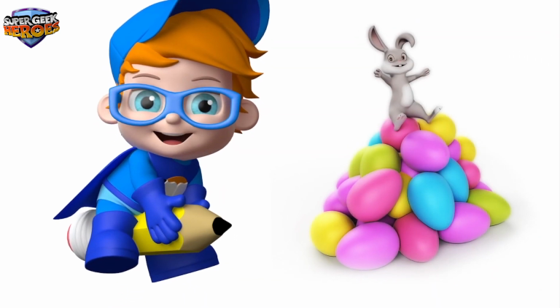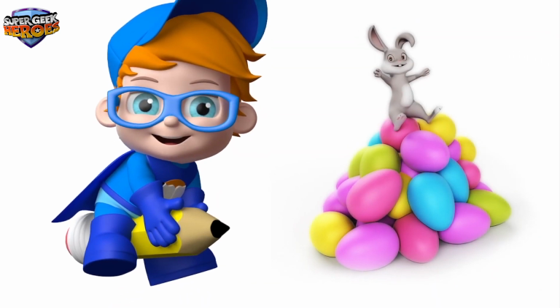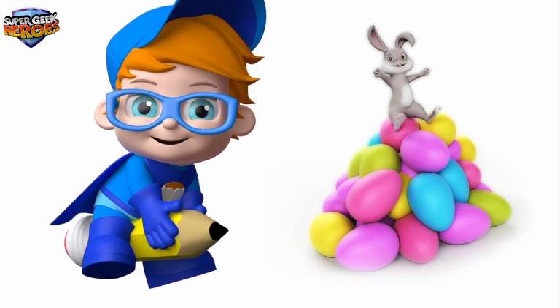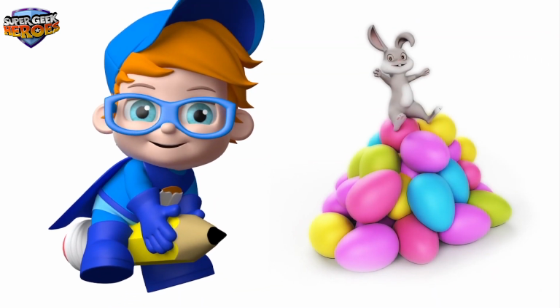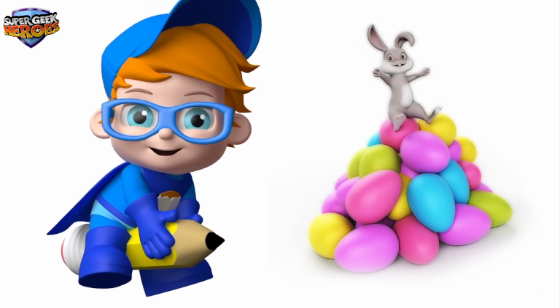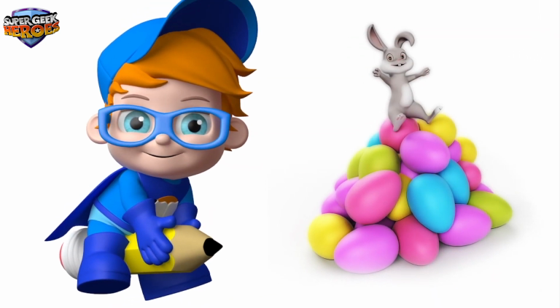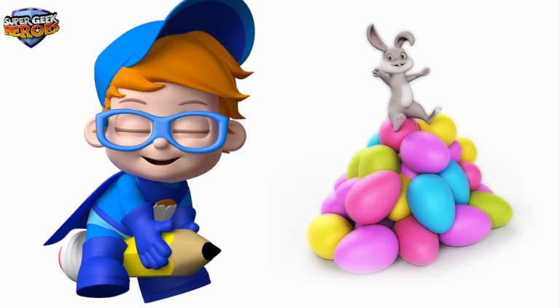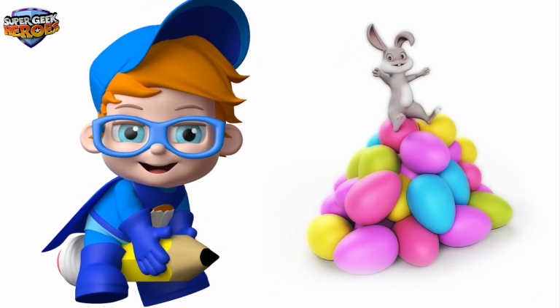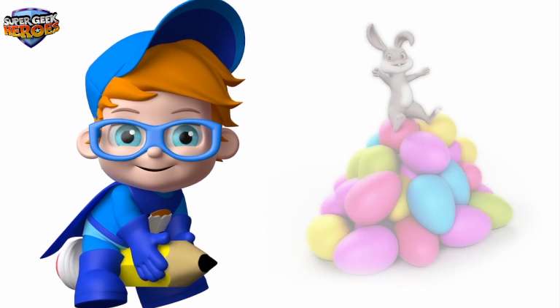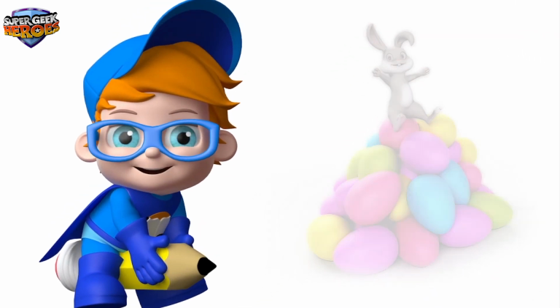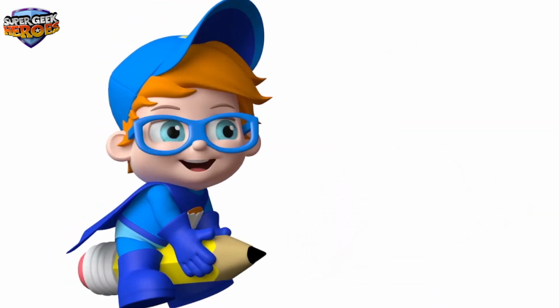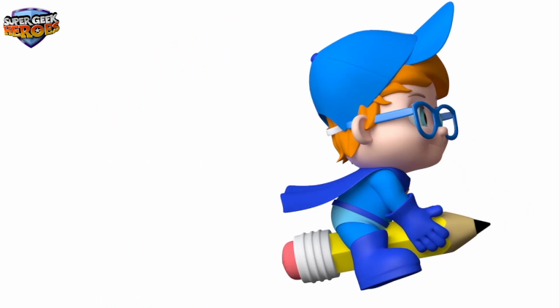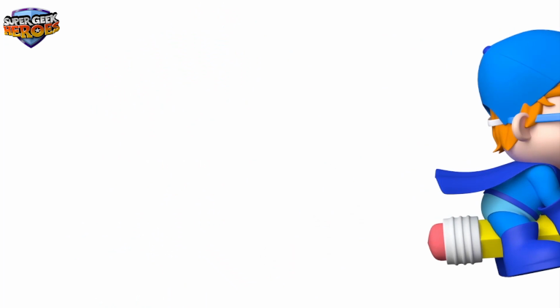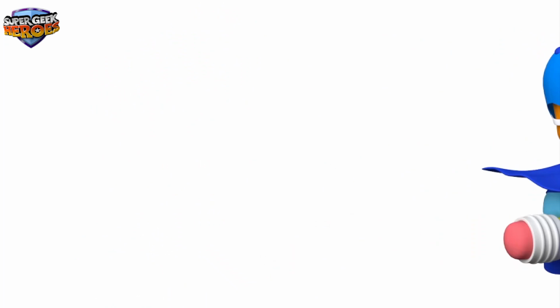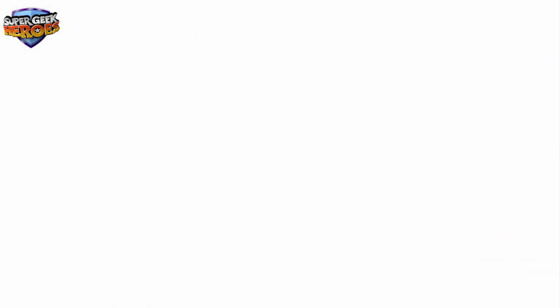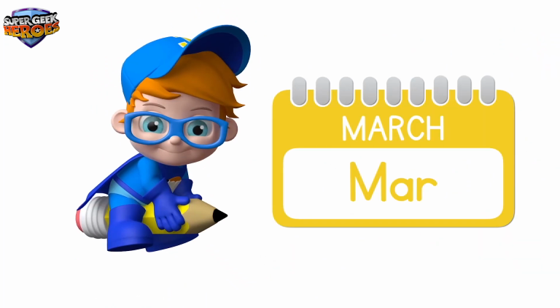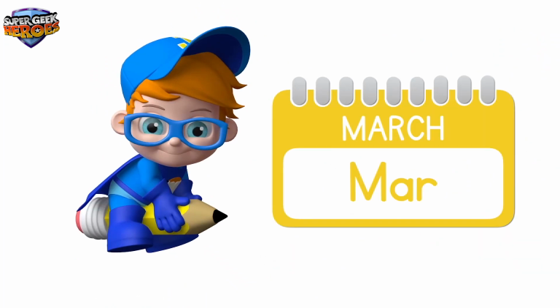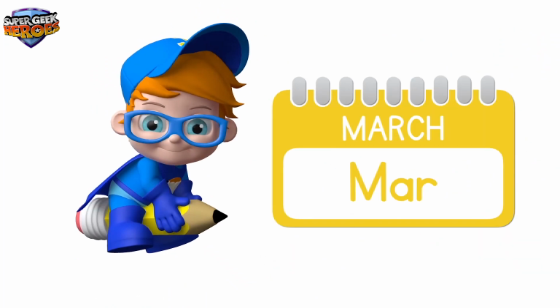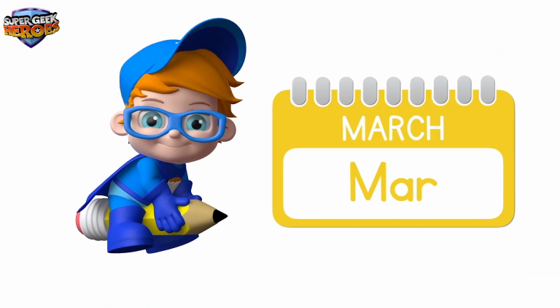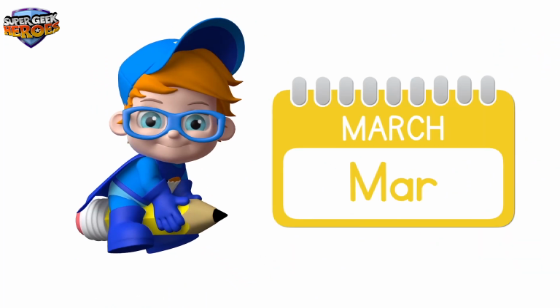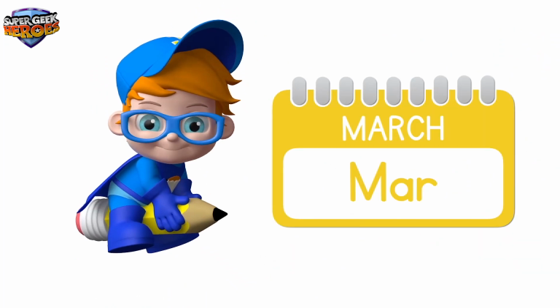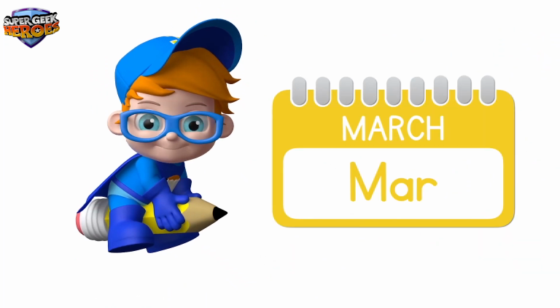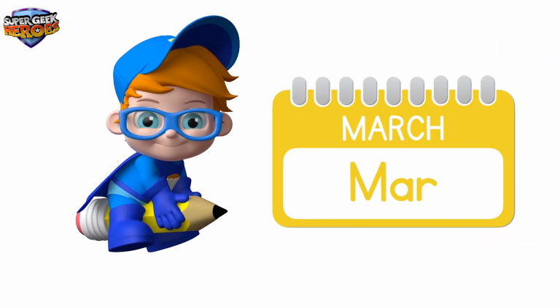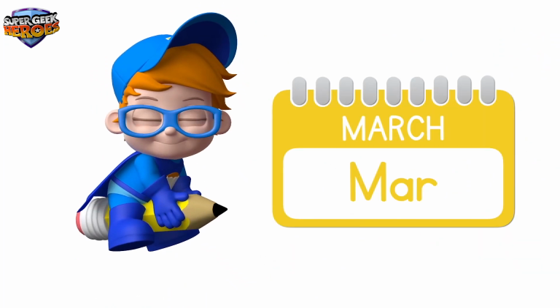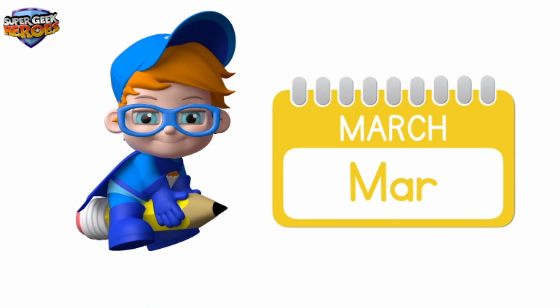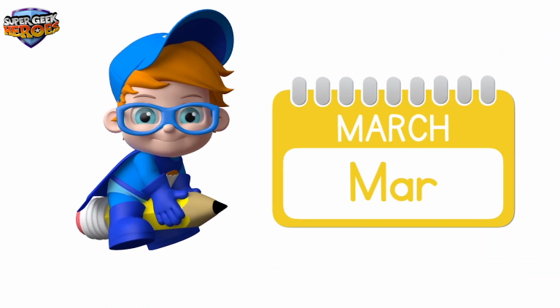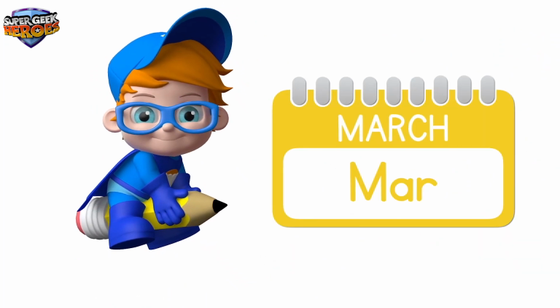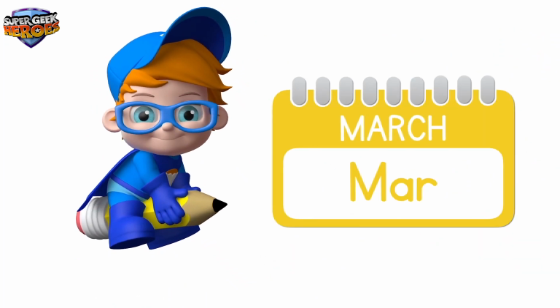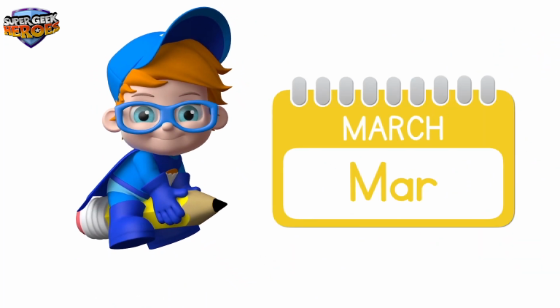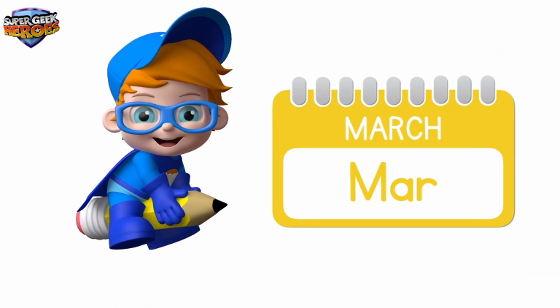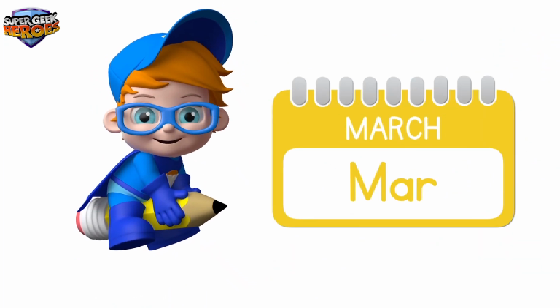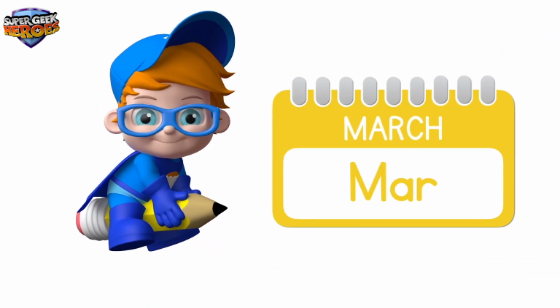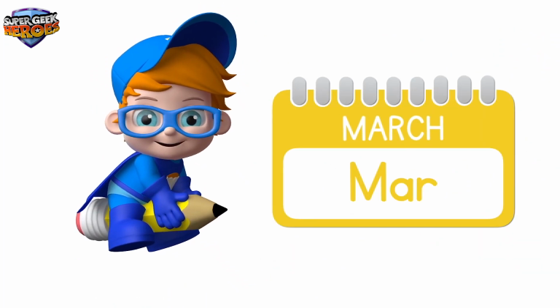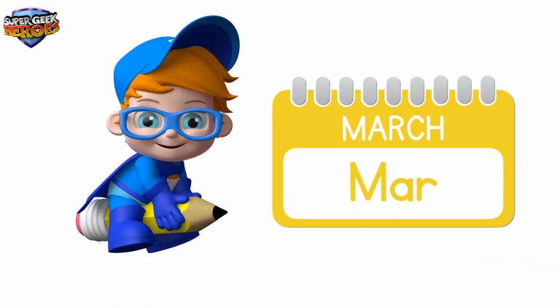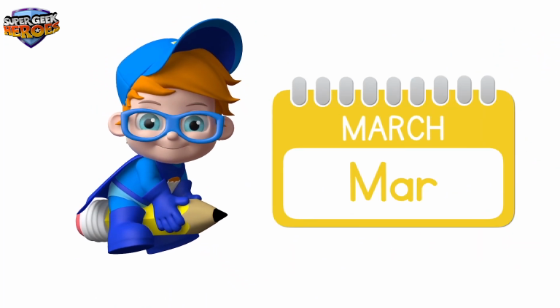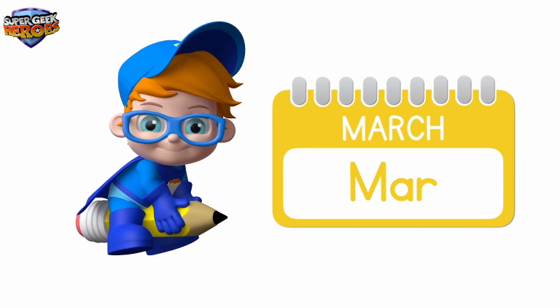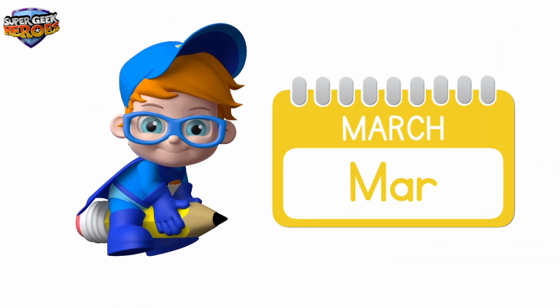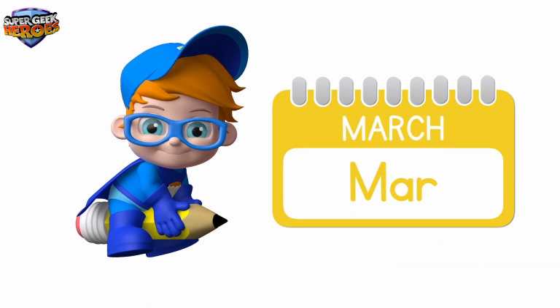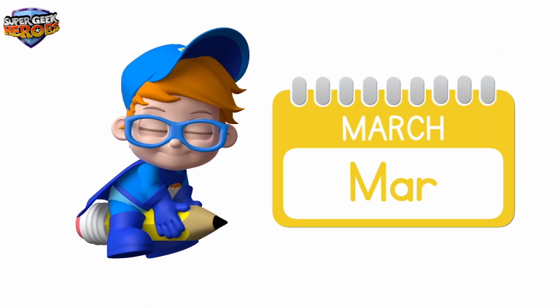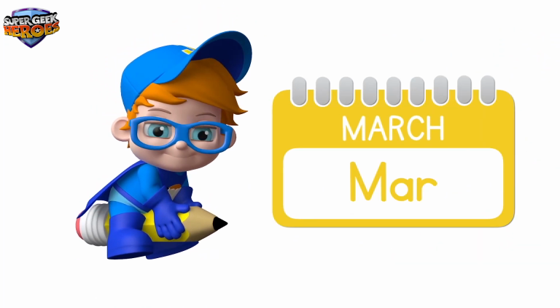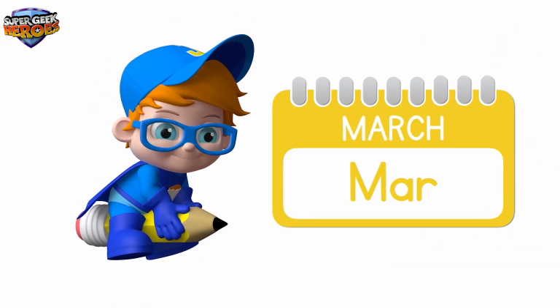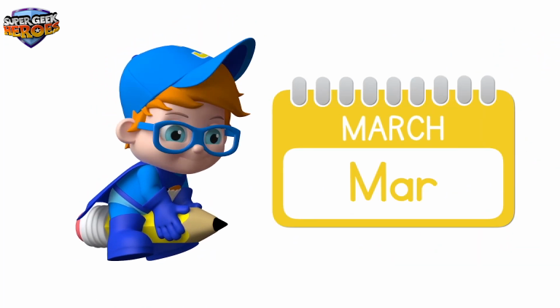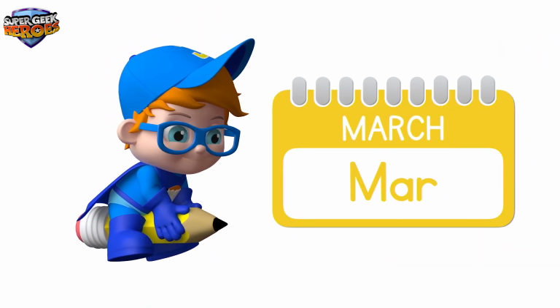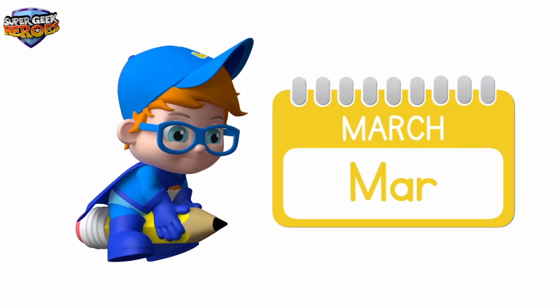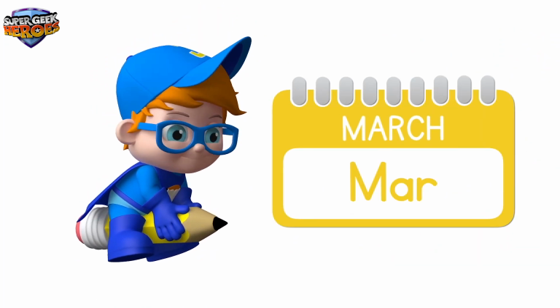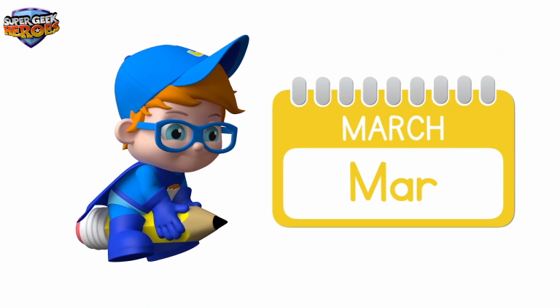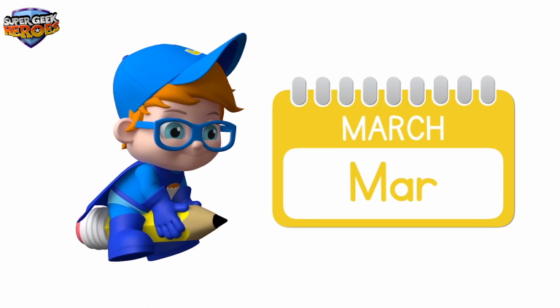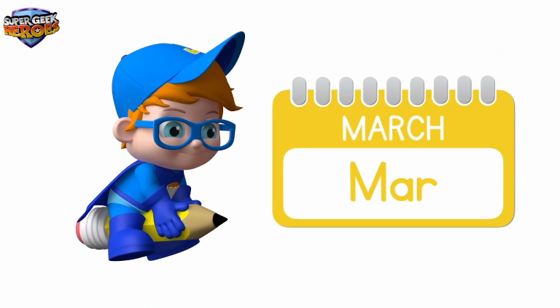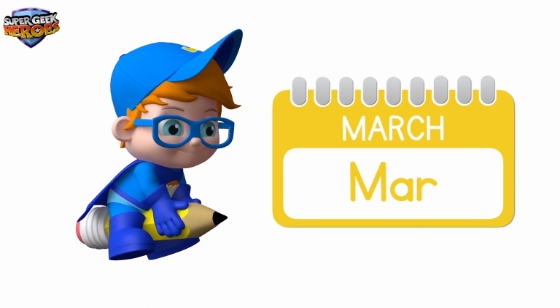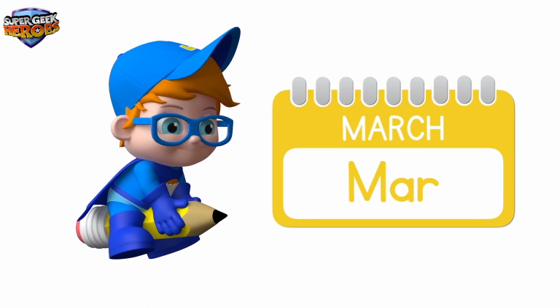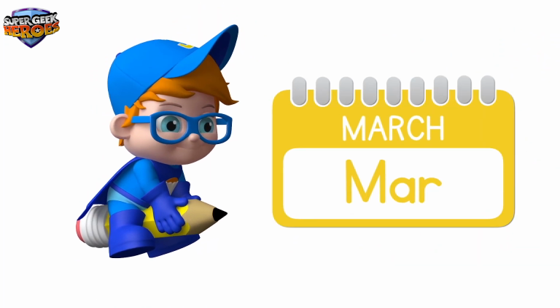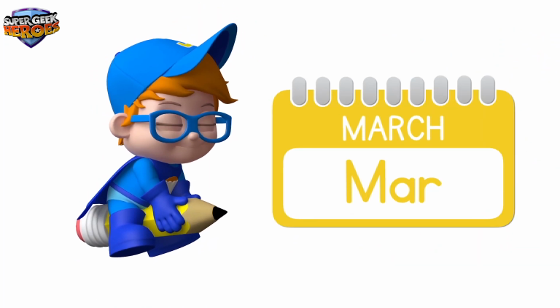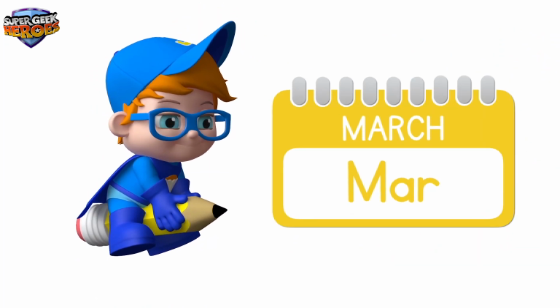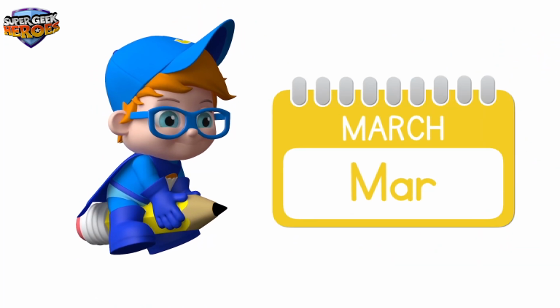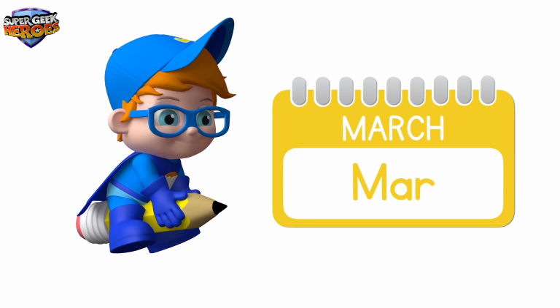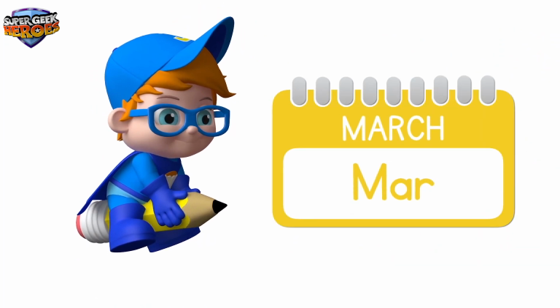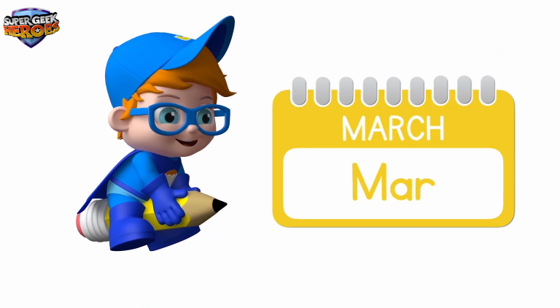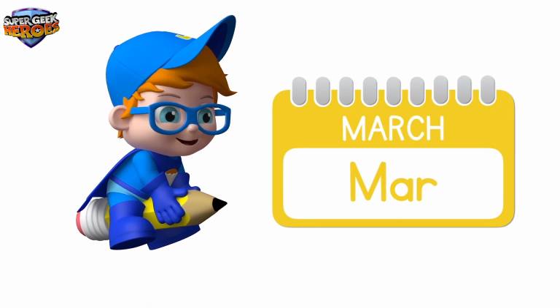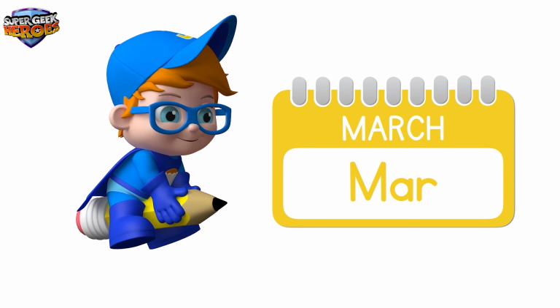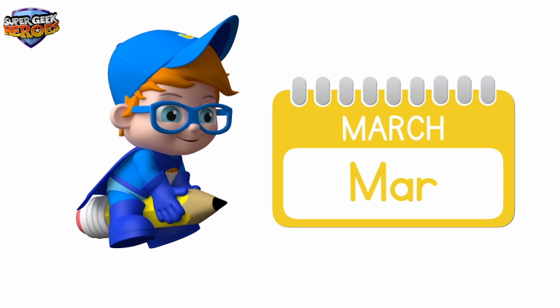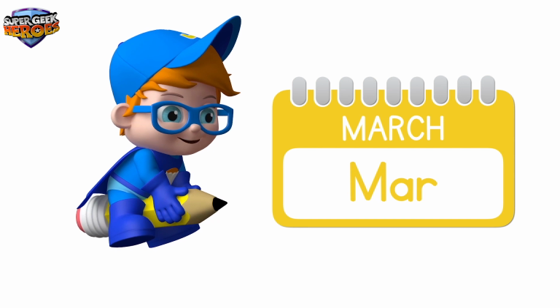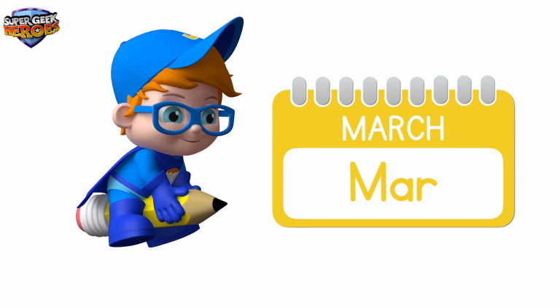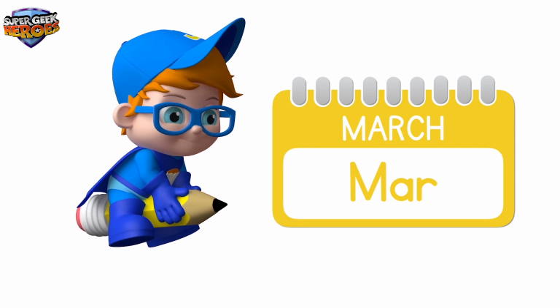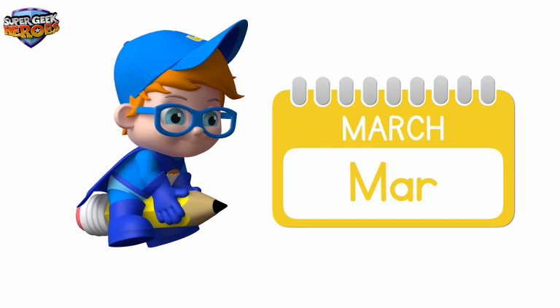It's Easter! Time to find some eggs! Month 3 is called March. March.